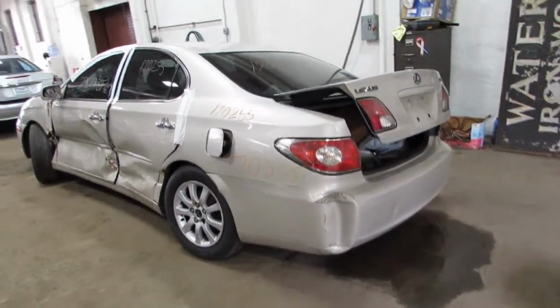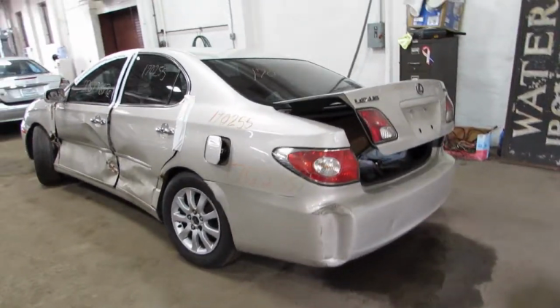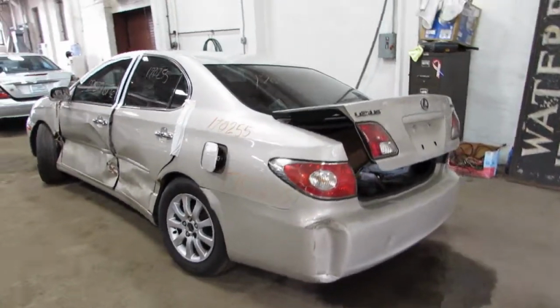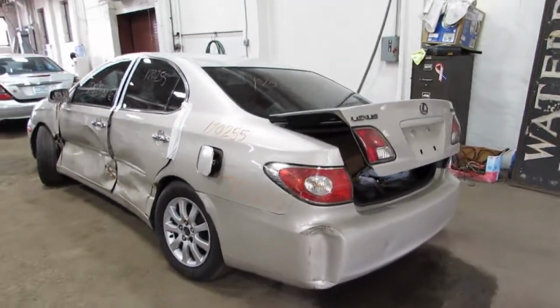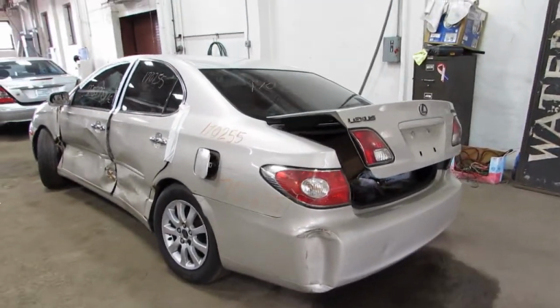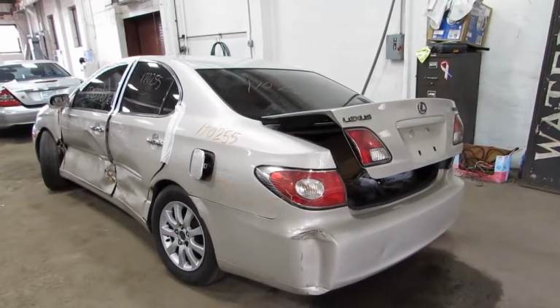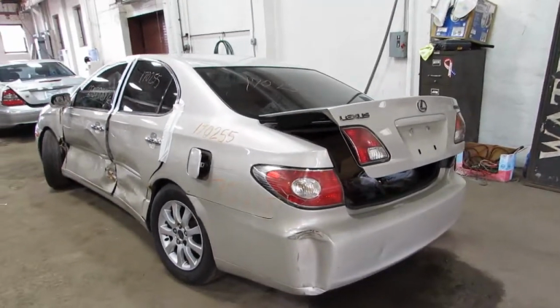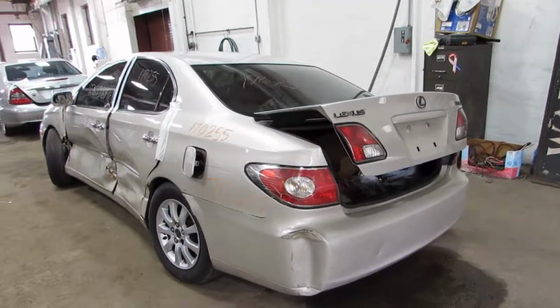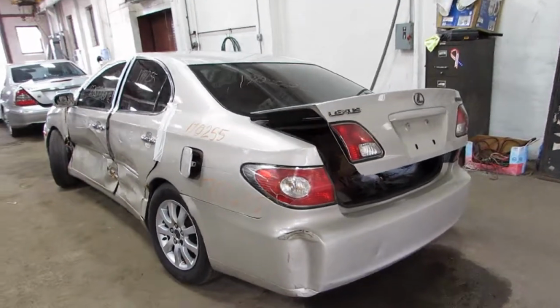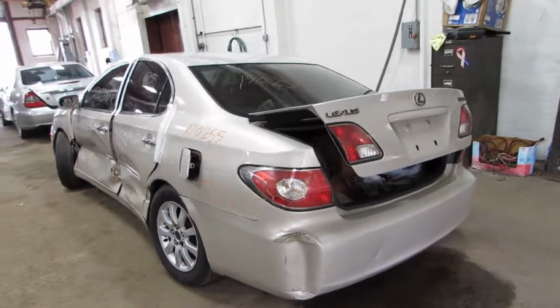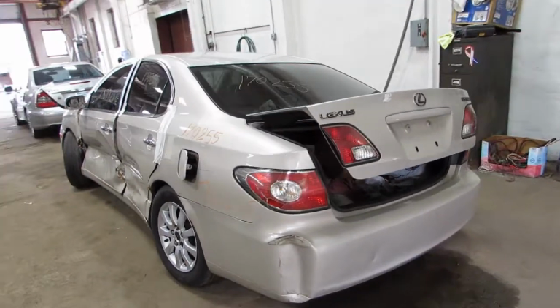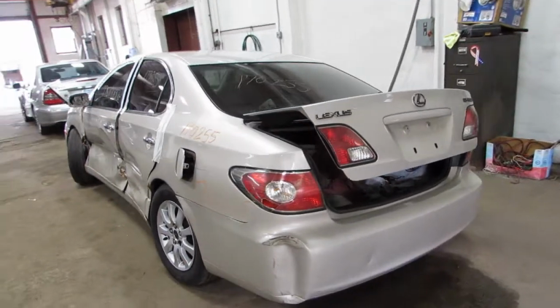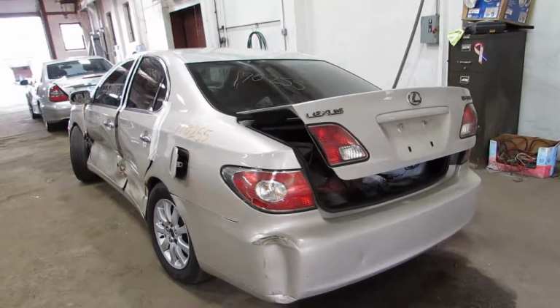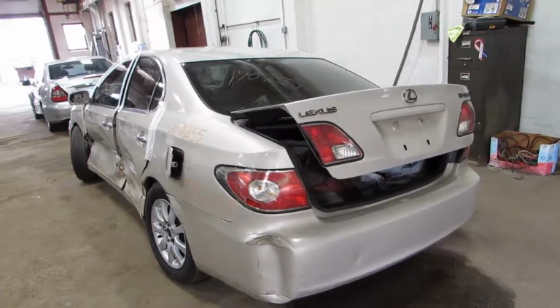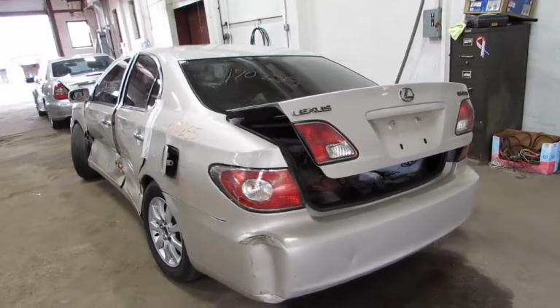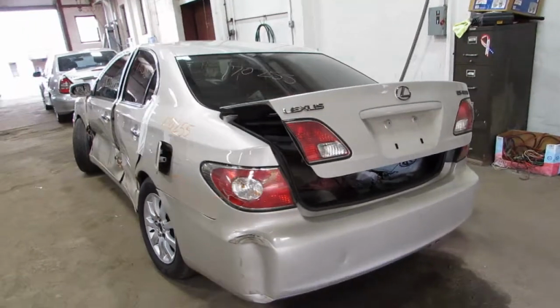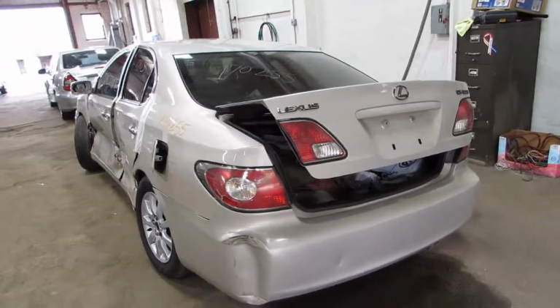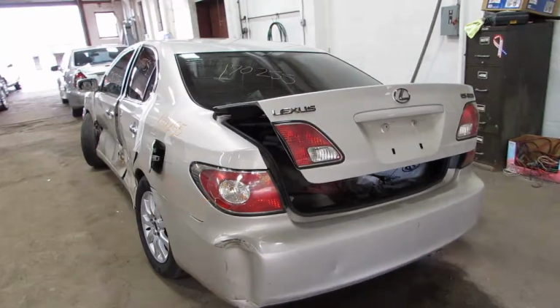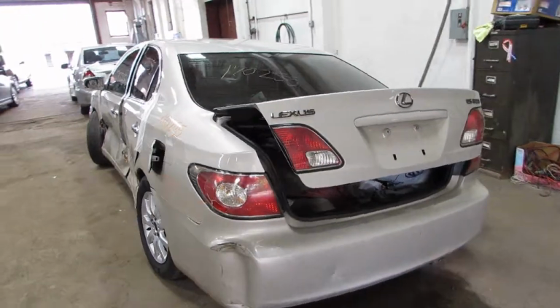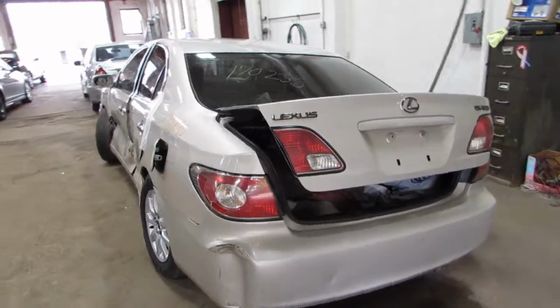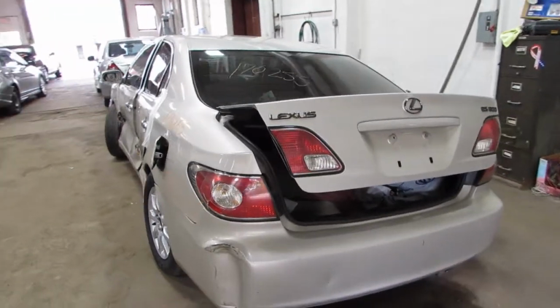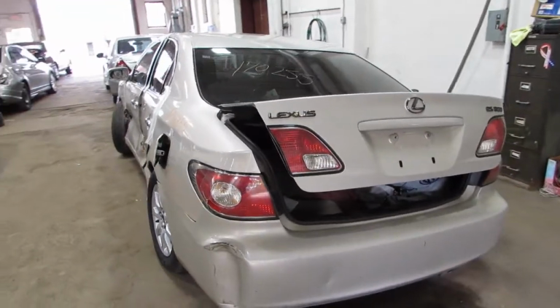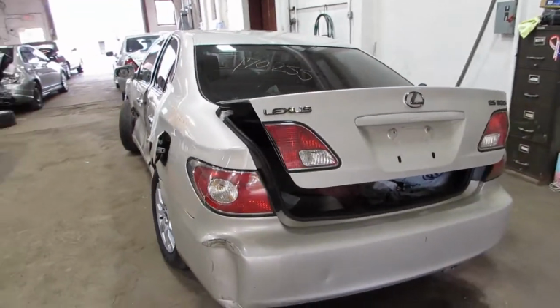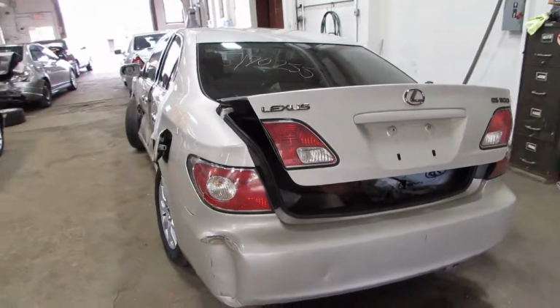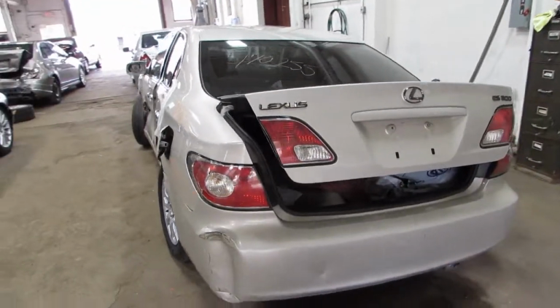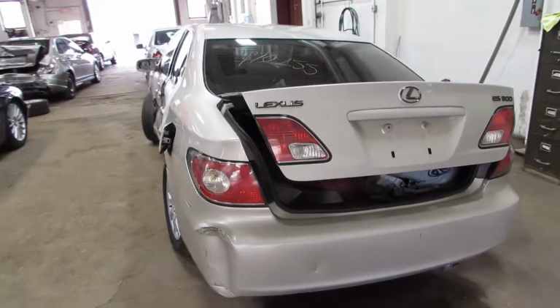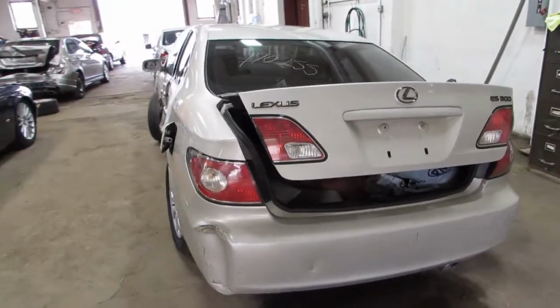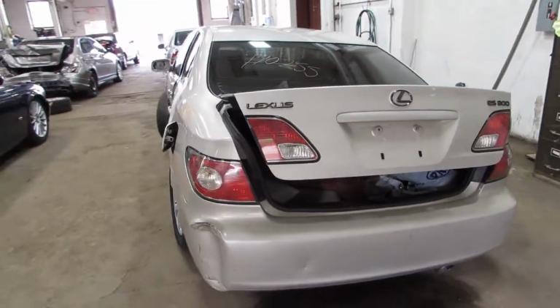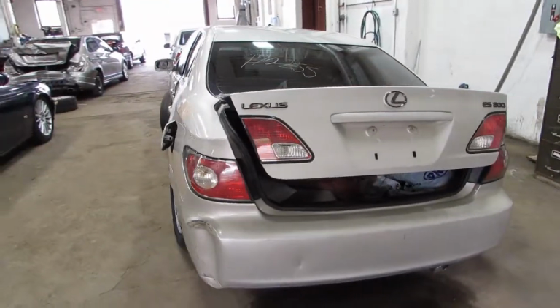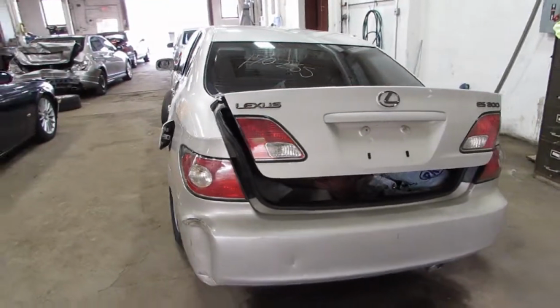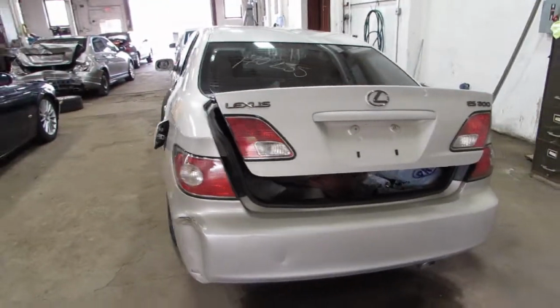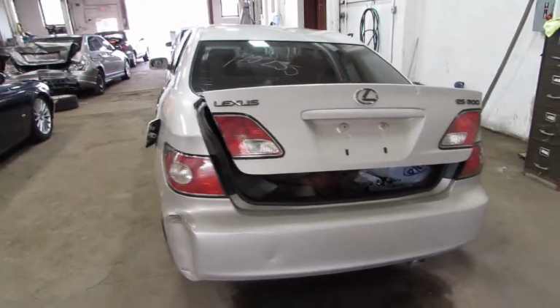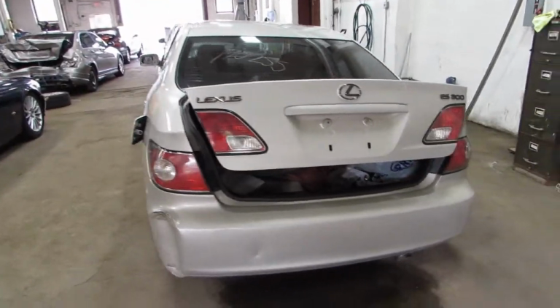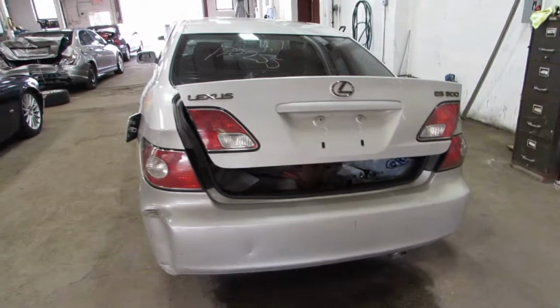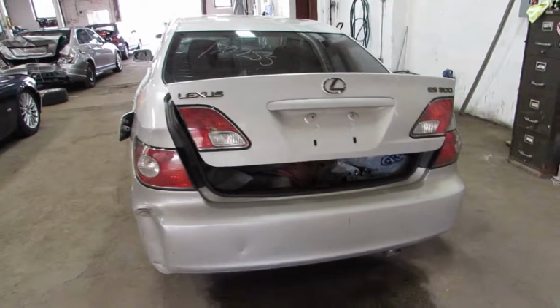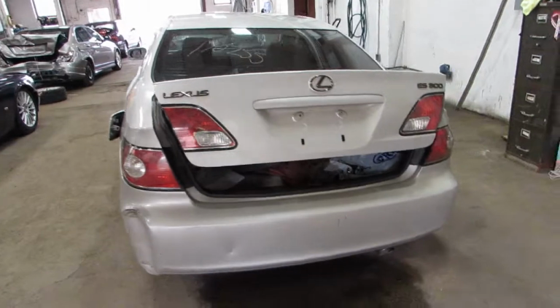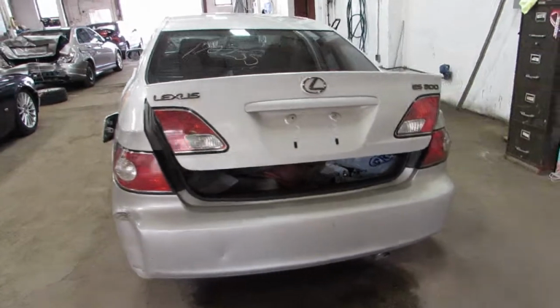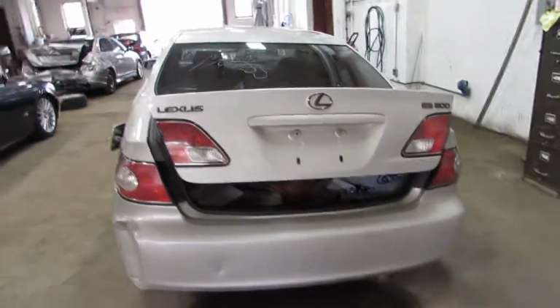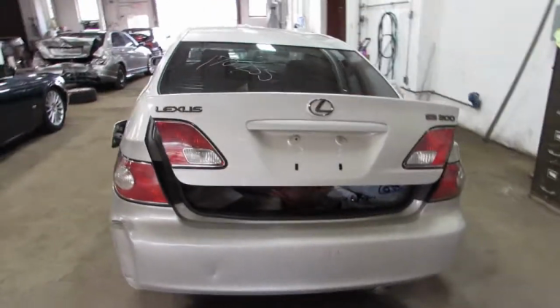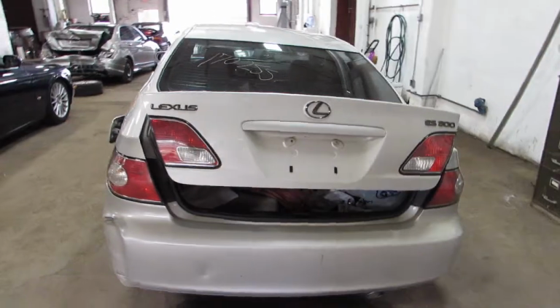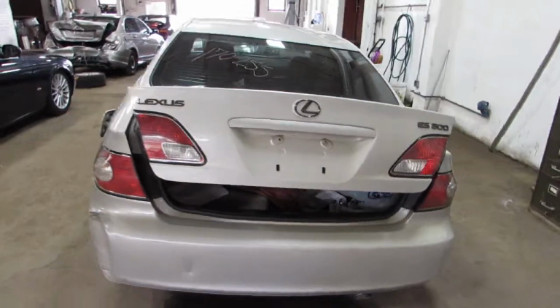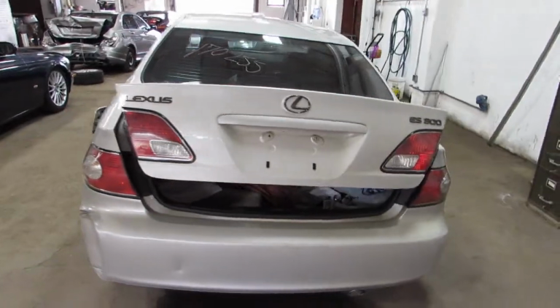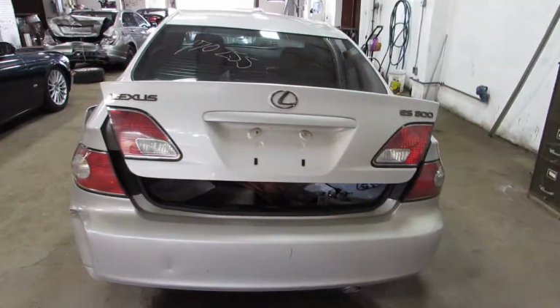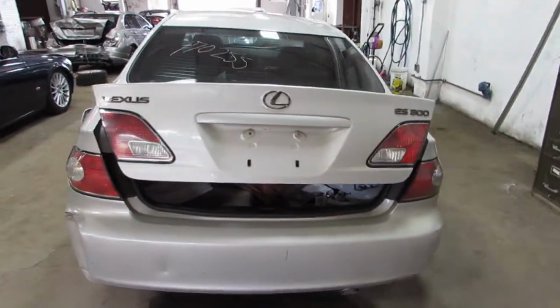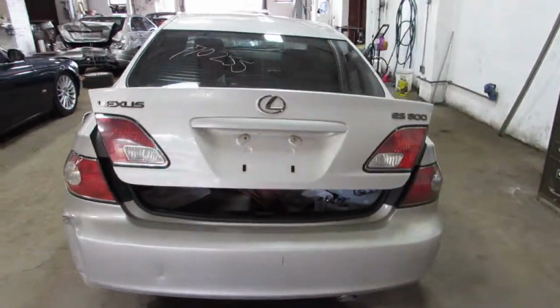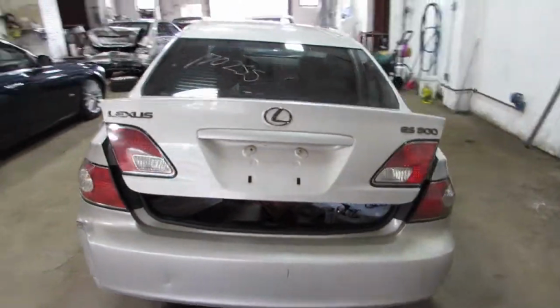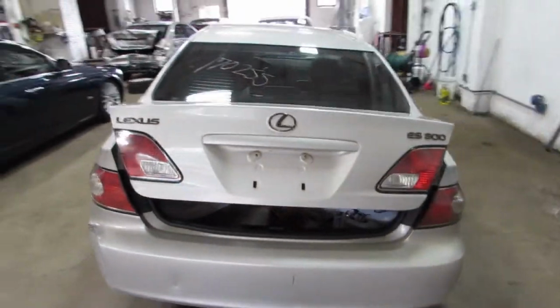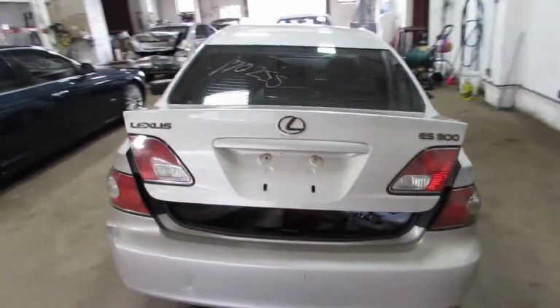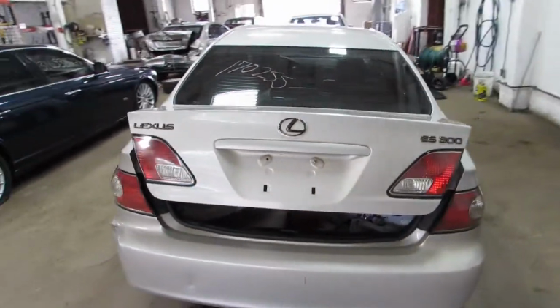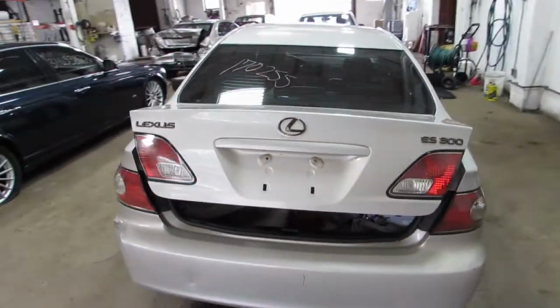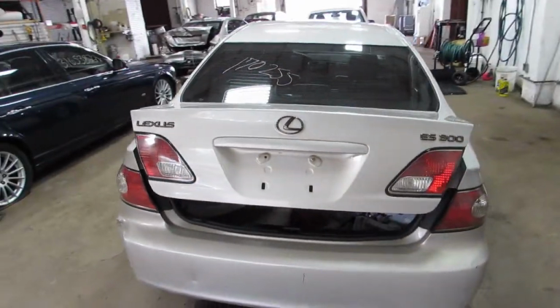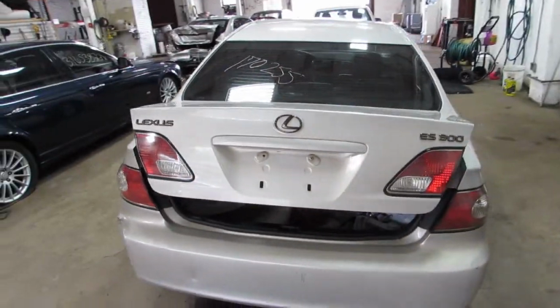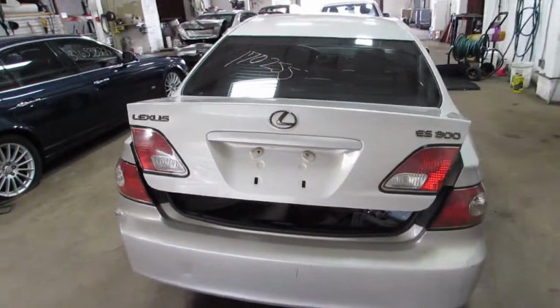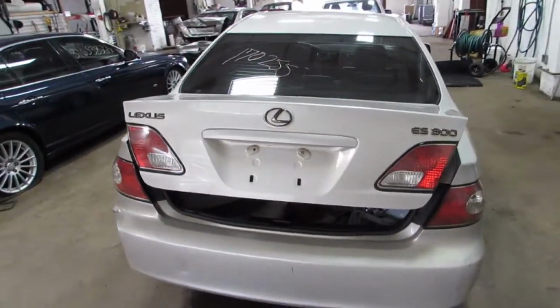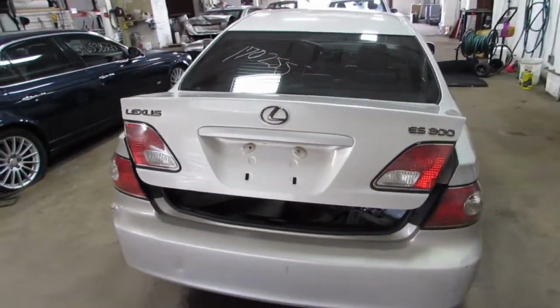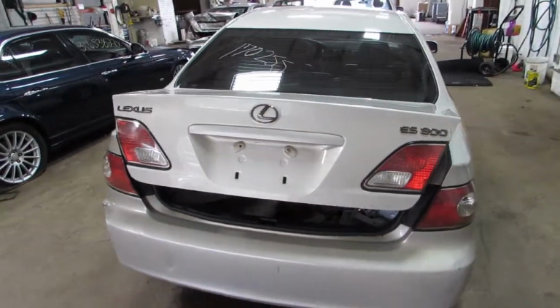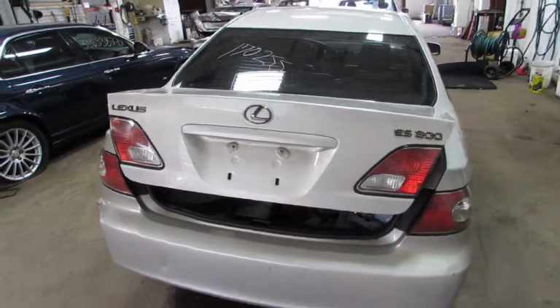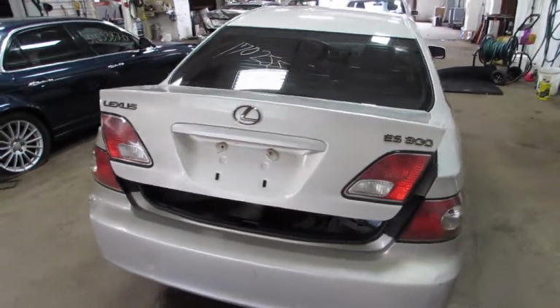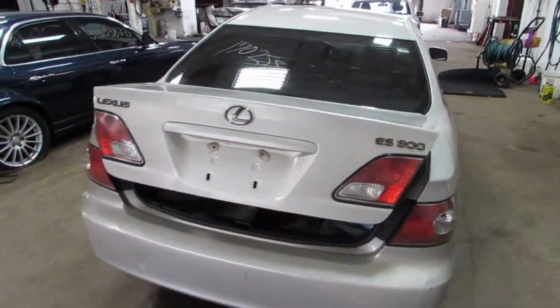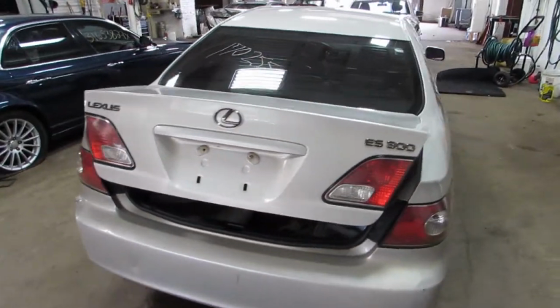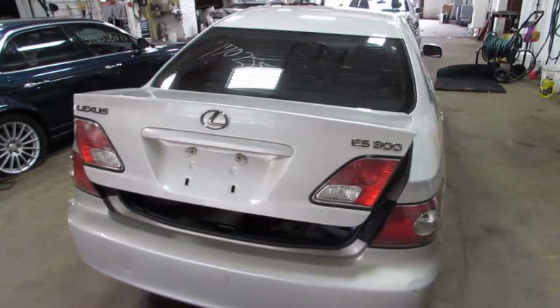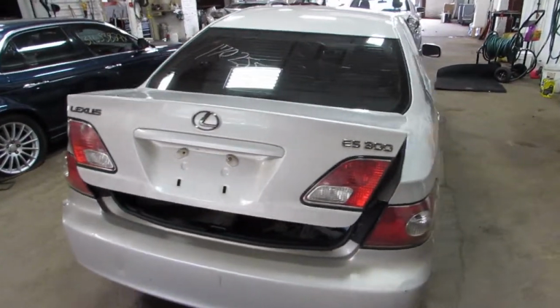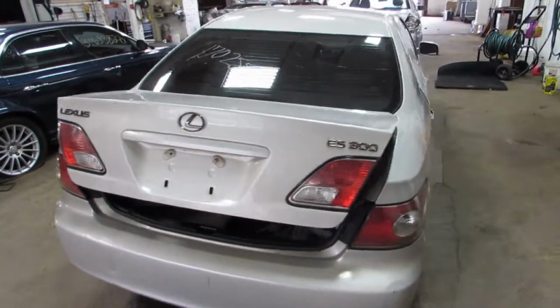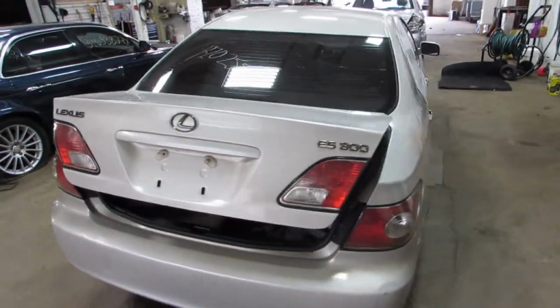Starts and runs excellent. I have a video of that at the end here. I'll come around the front and start it for you. The deck lid is in nice condition.